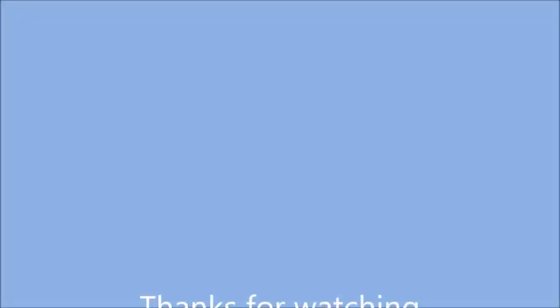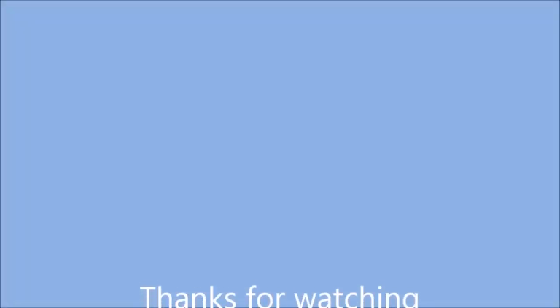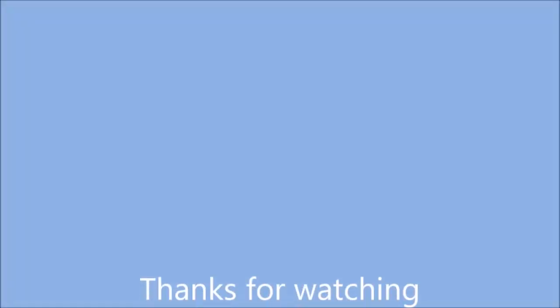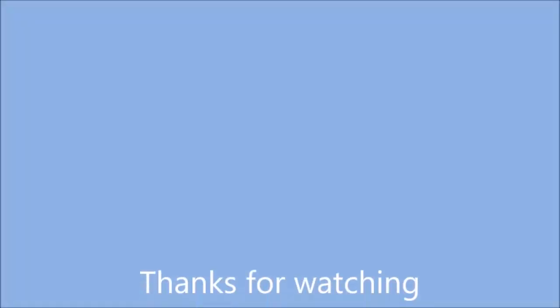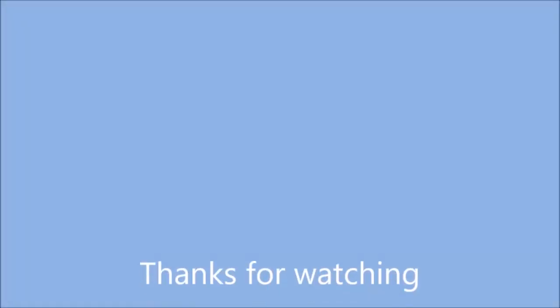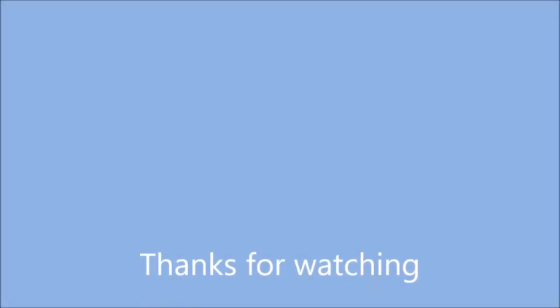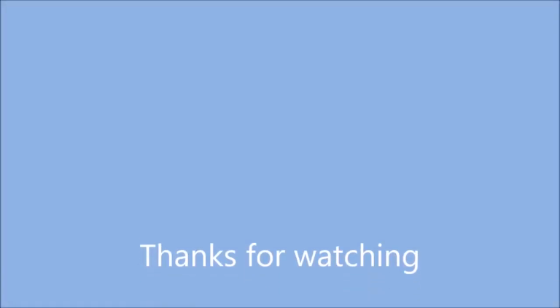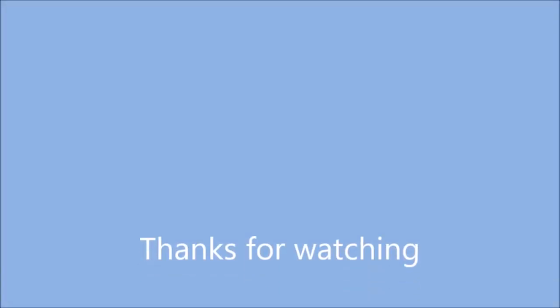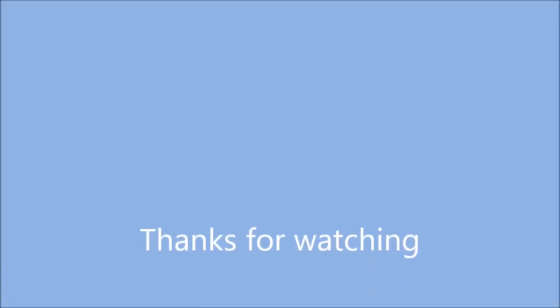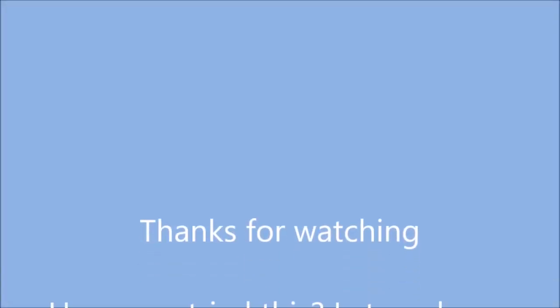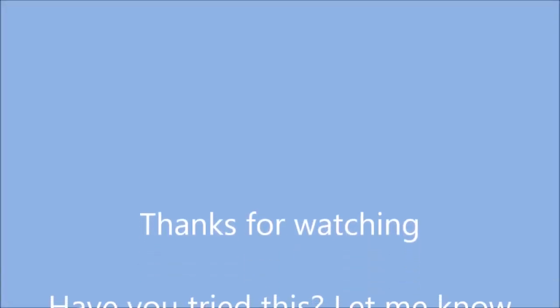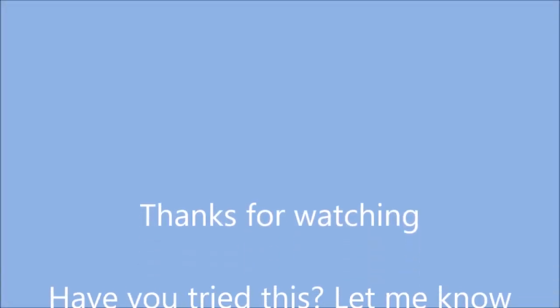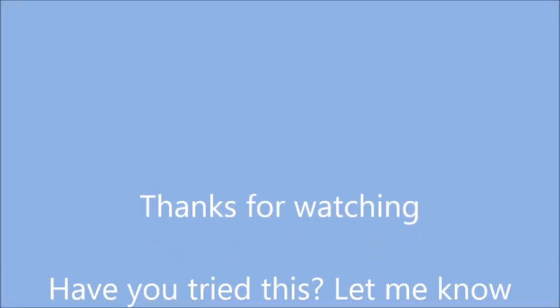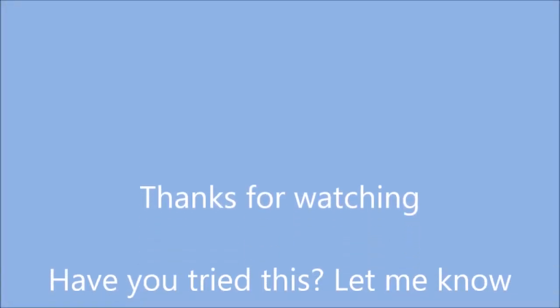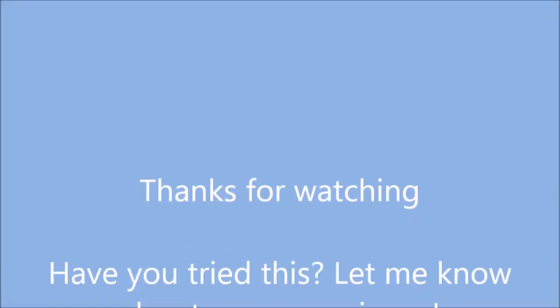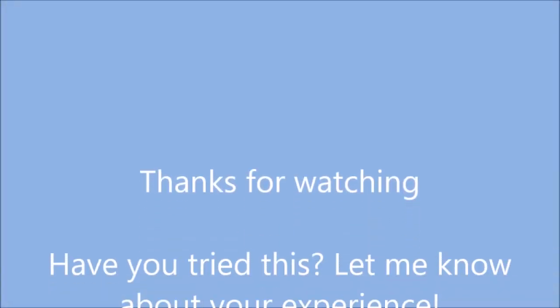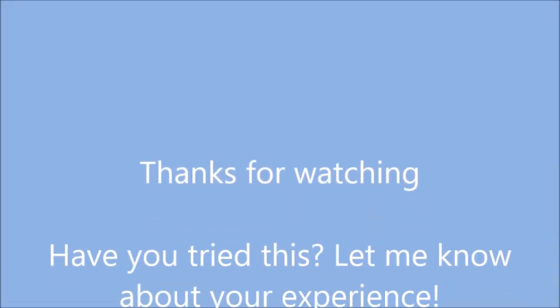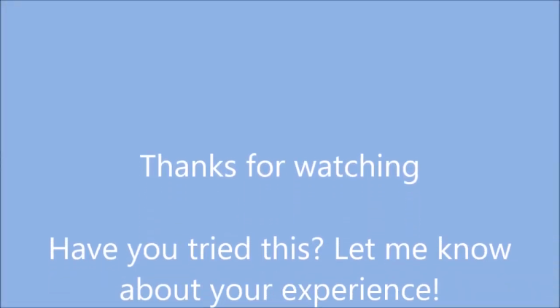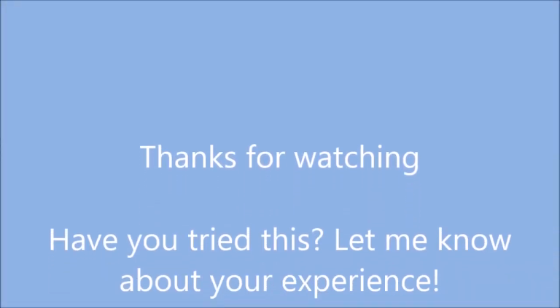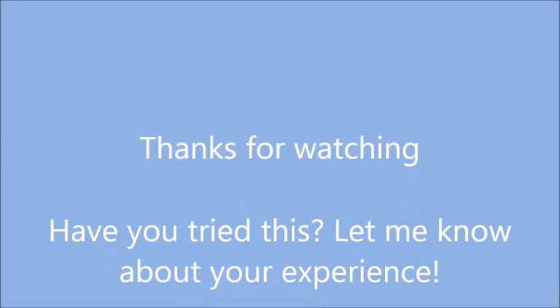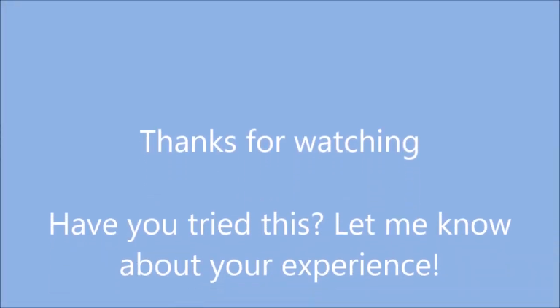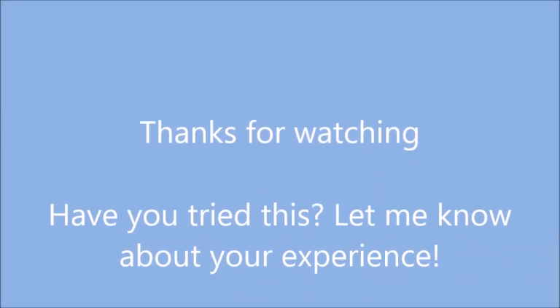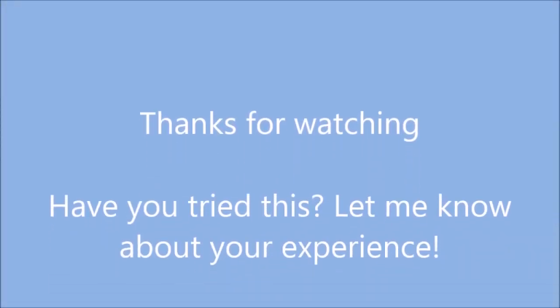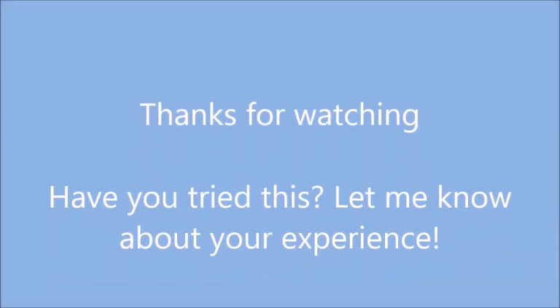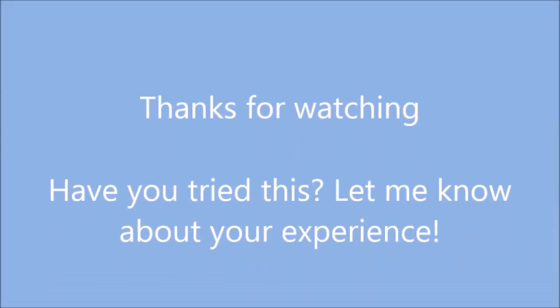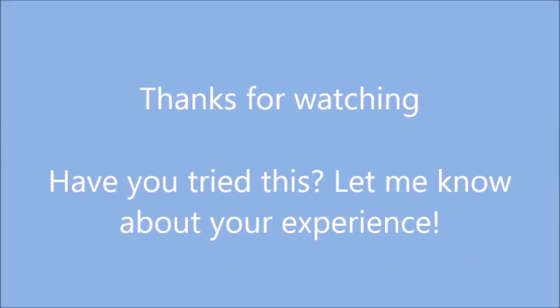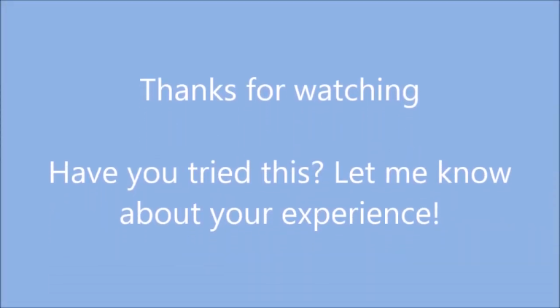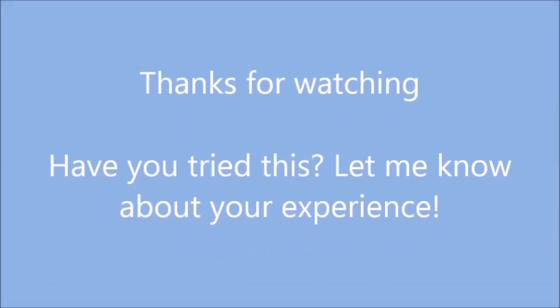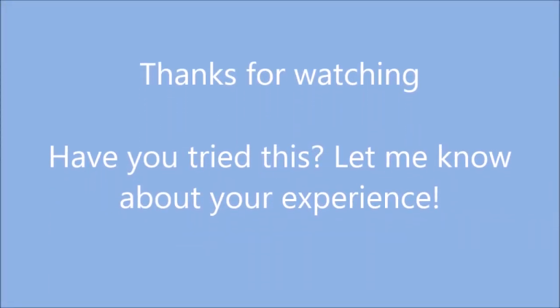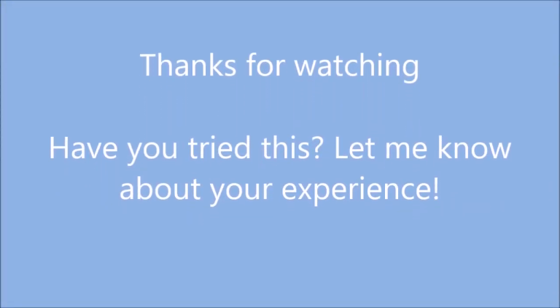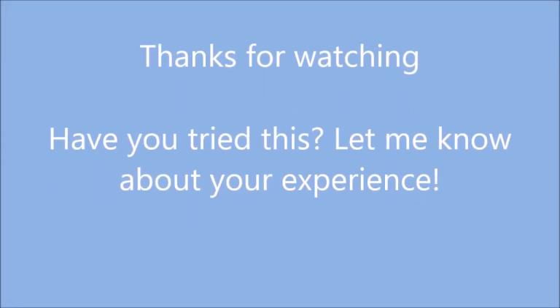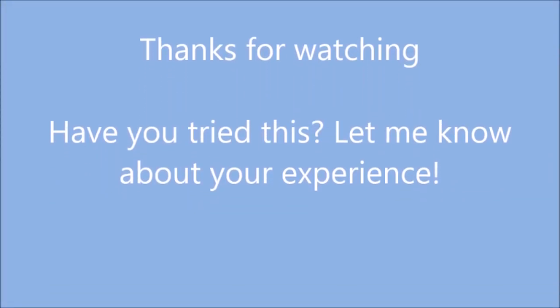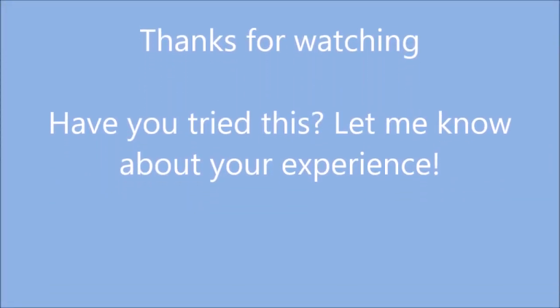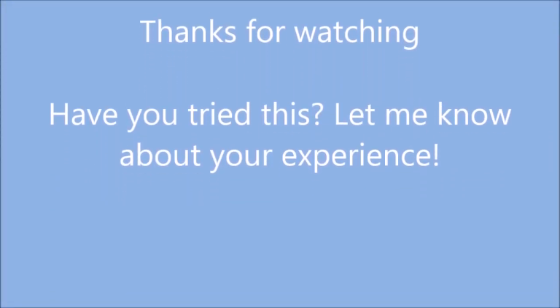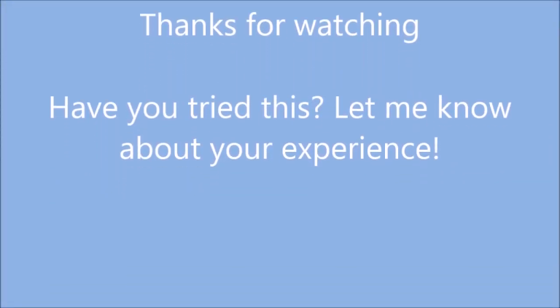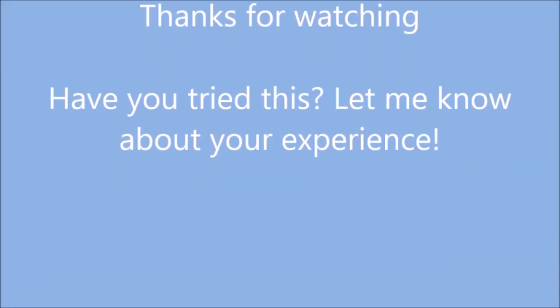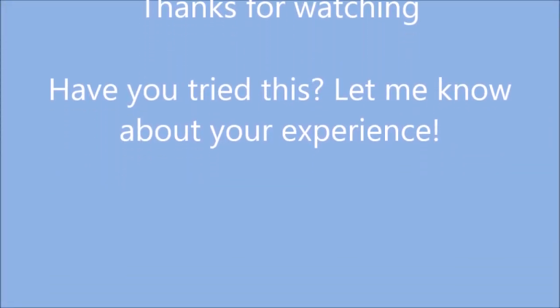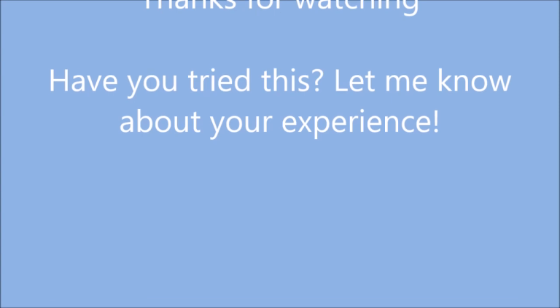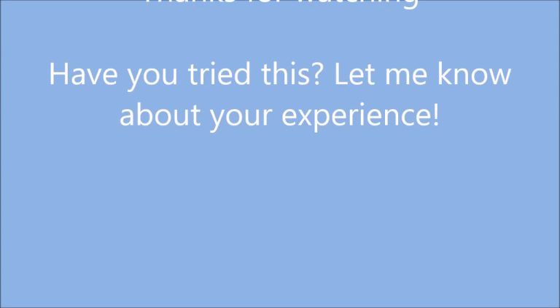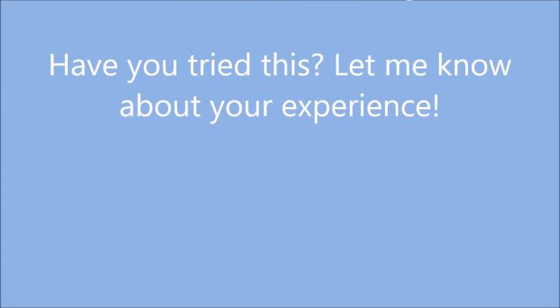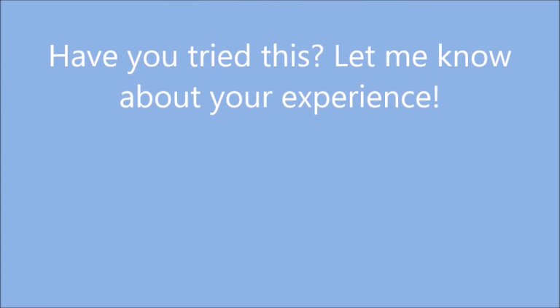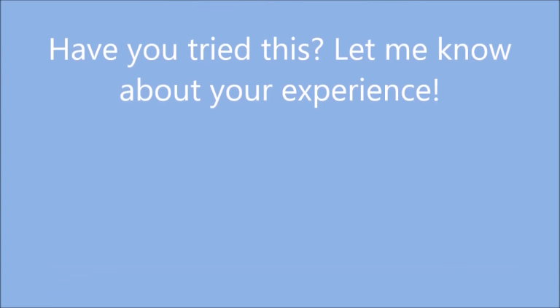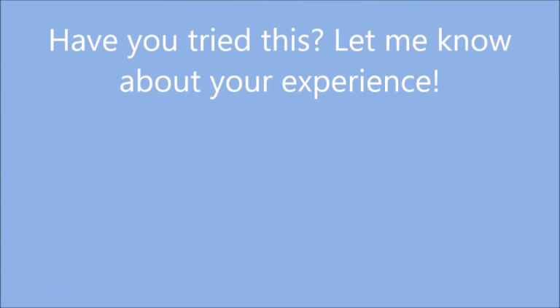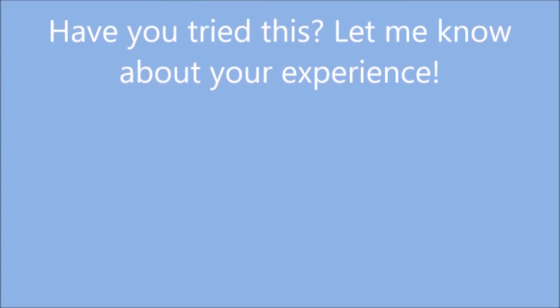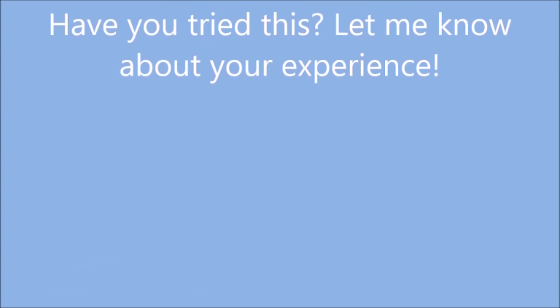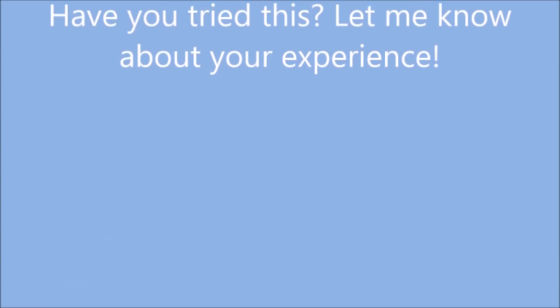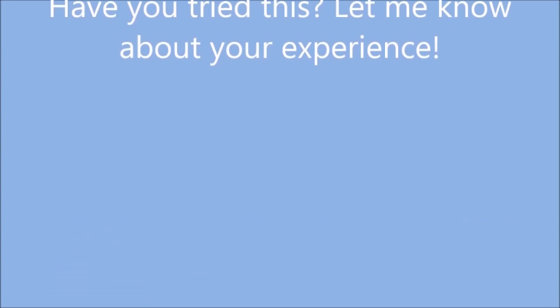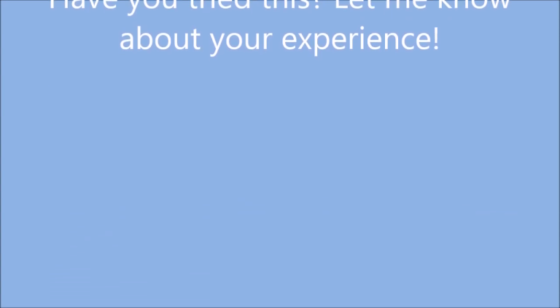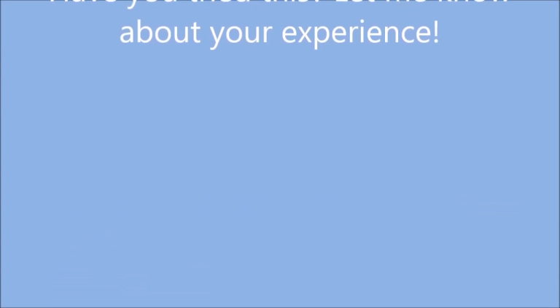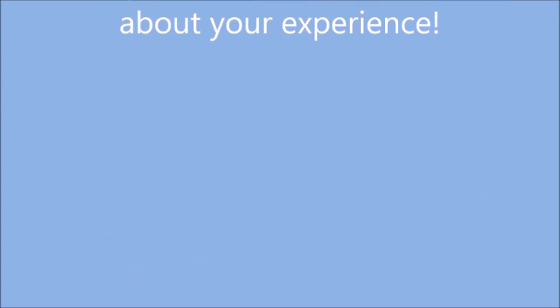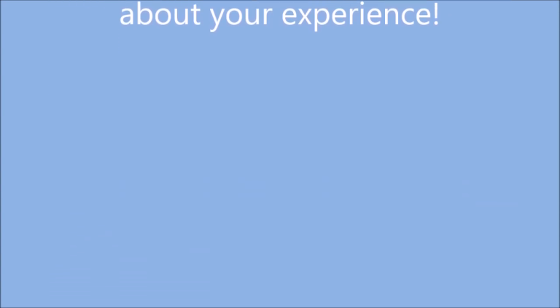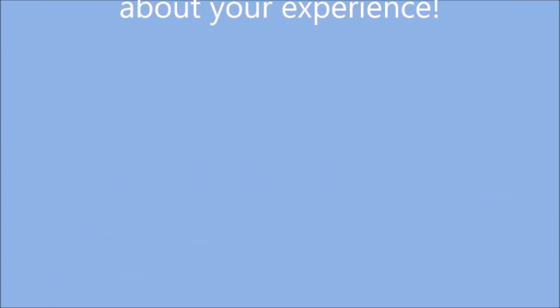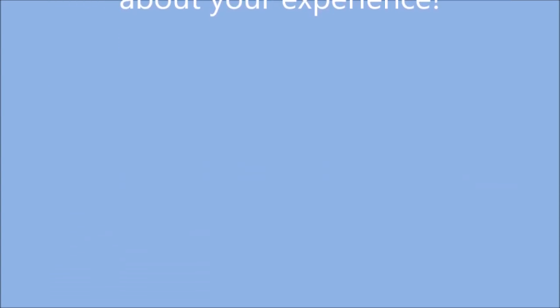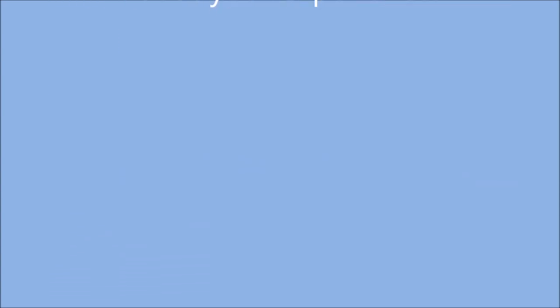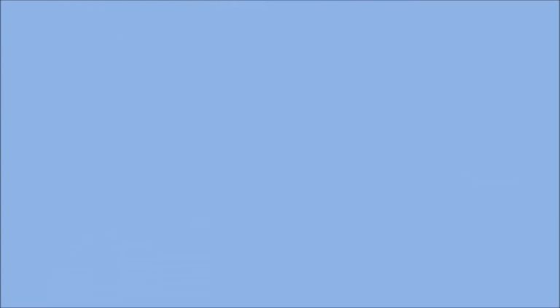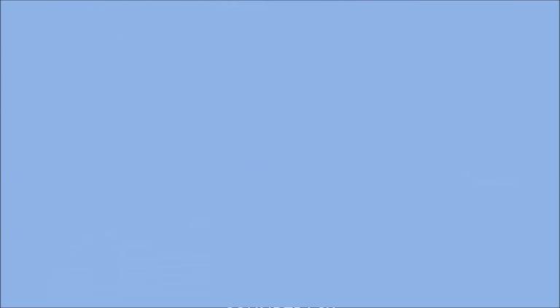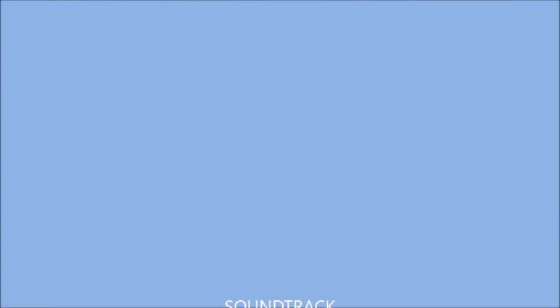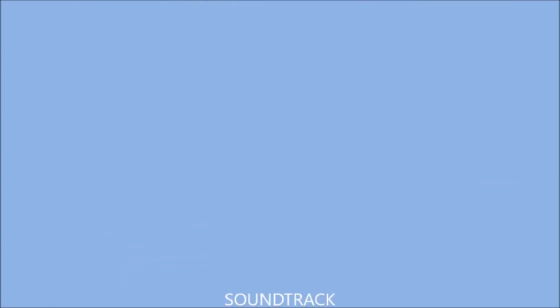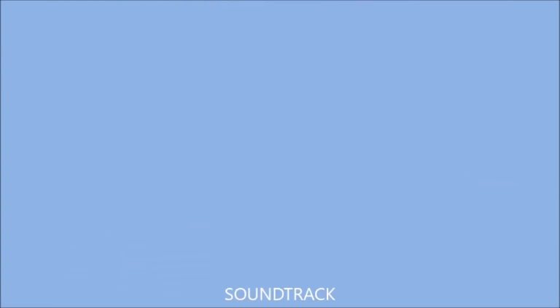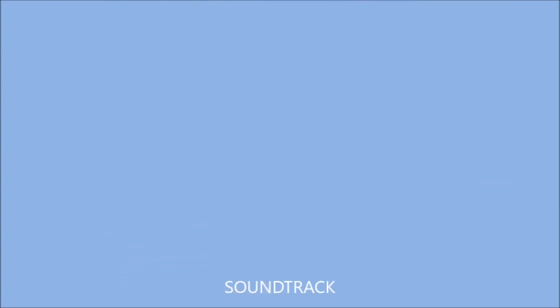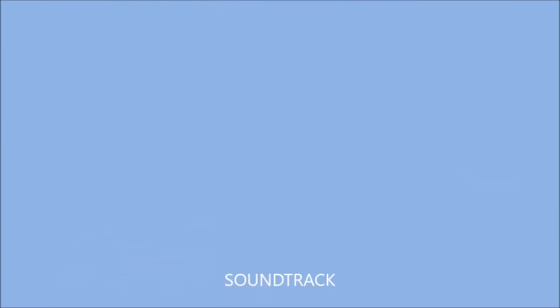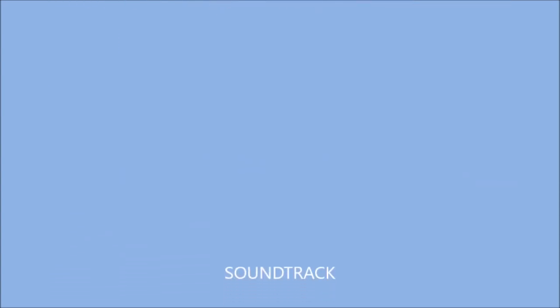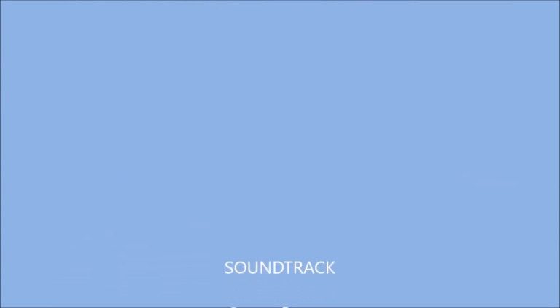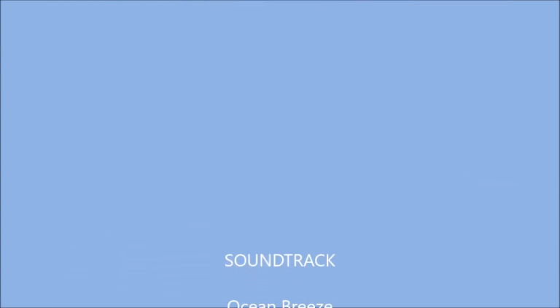I hope this was helpful. If you have any questions, leave them in the comments. I hope you try it someday — thanks for watching!